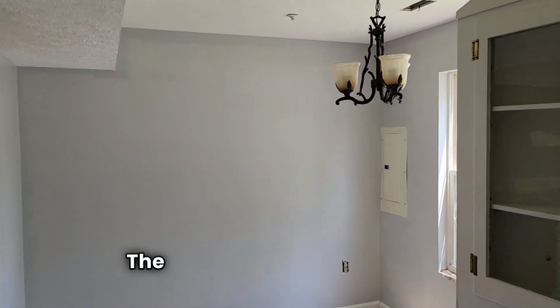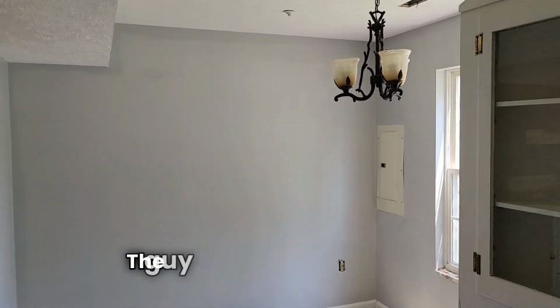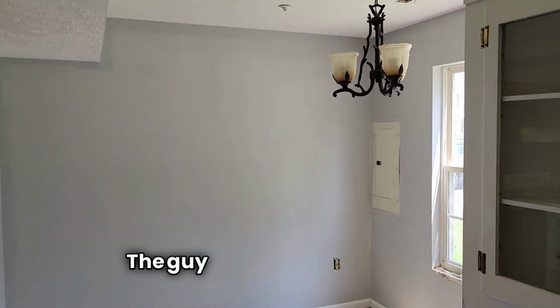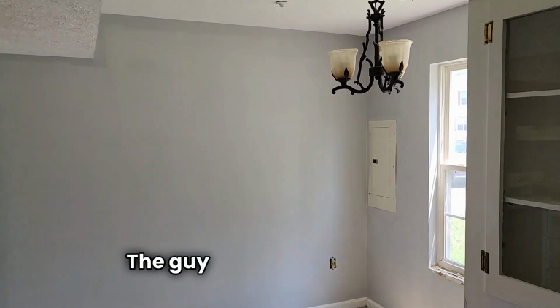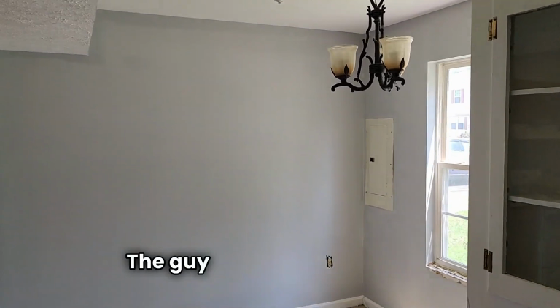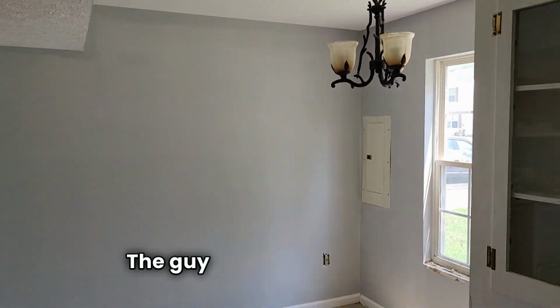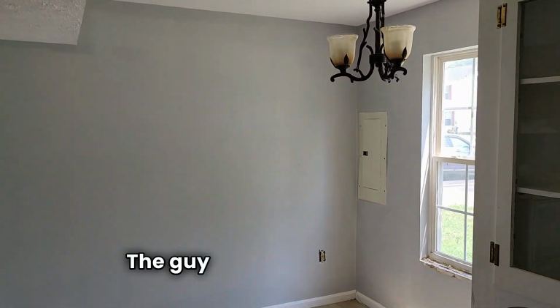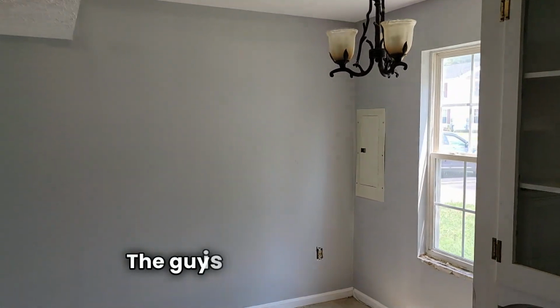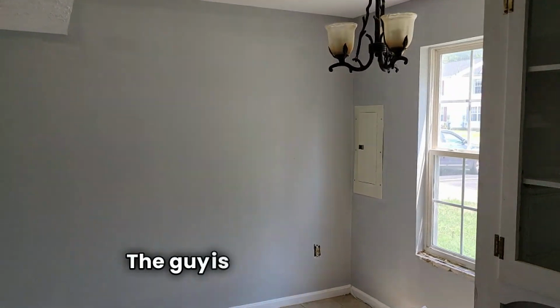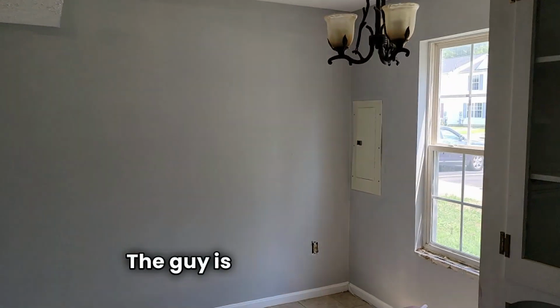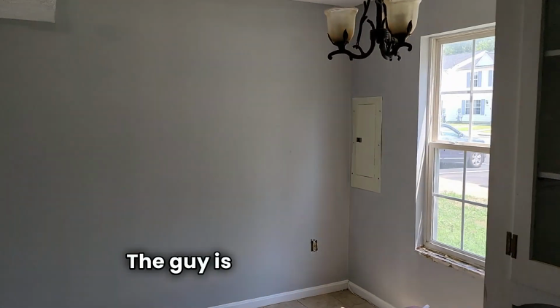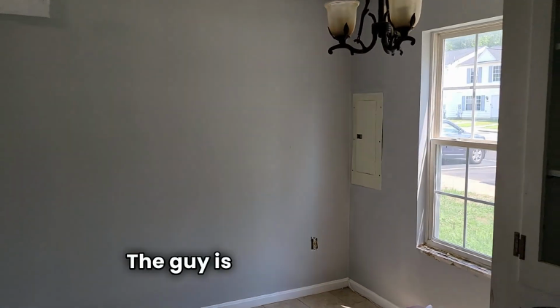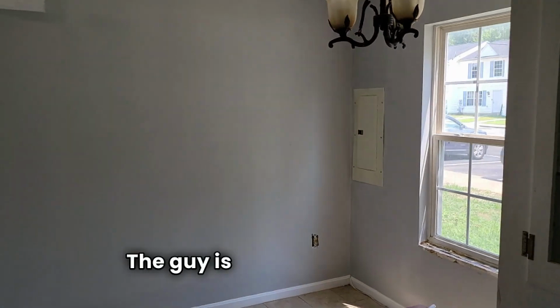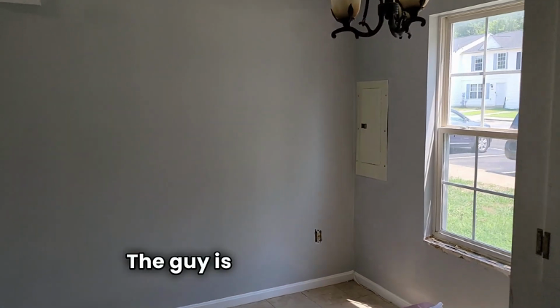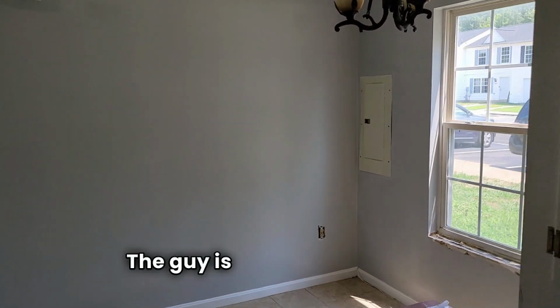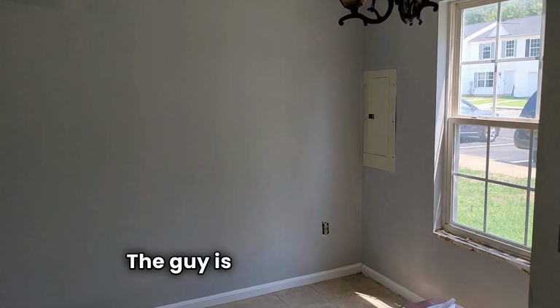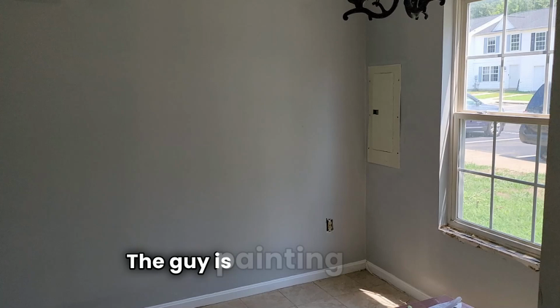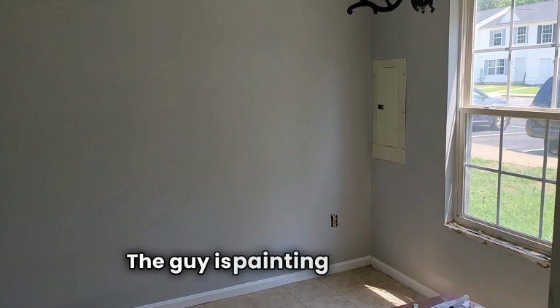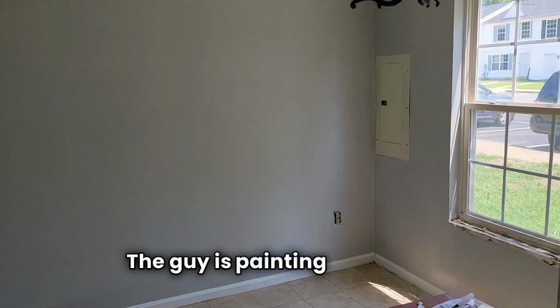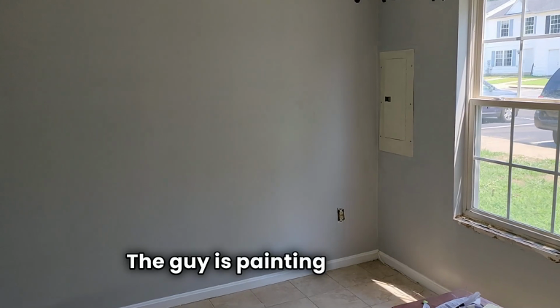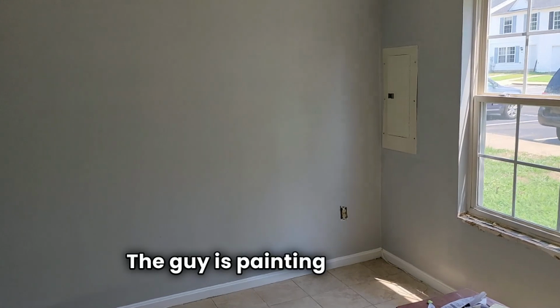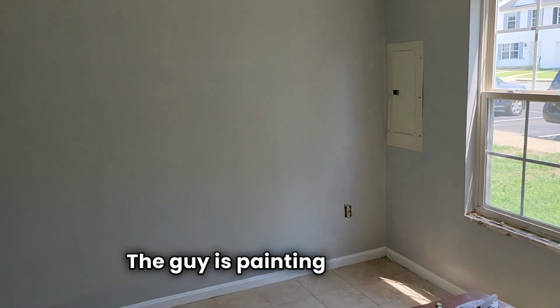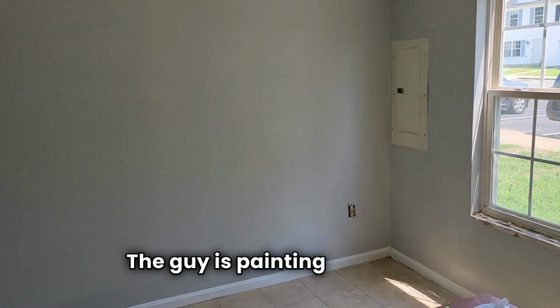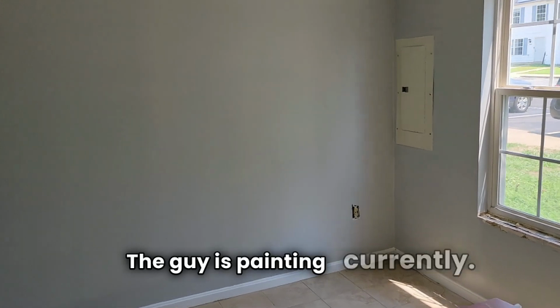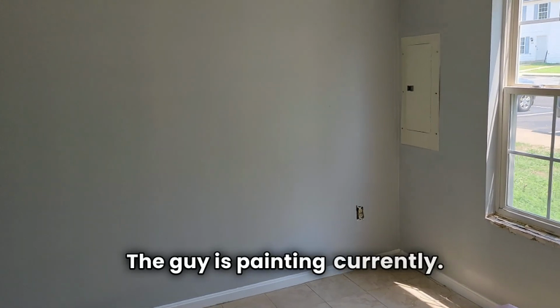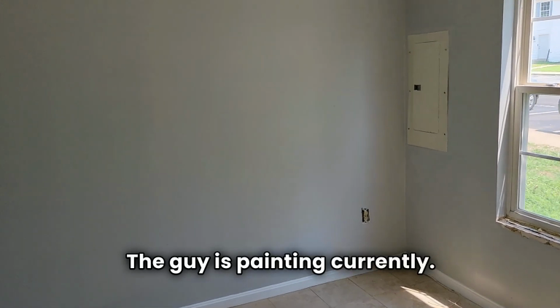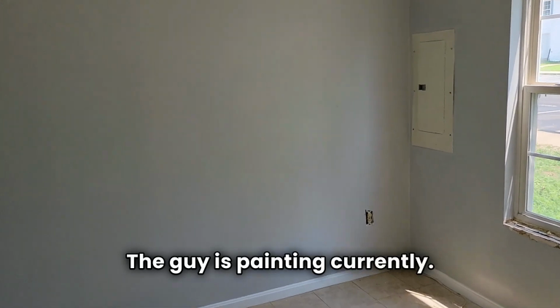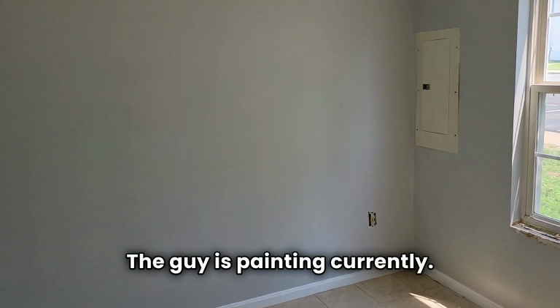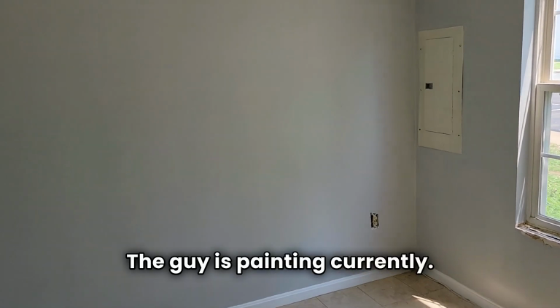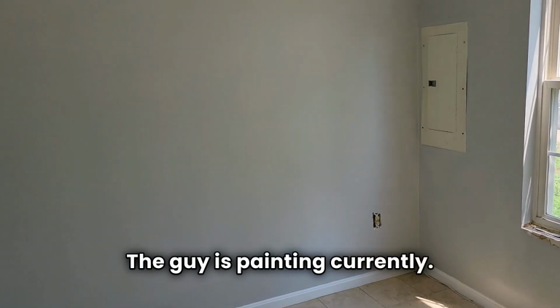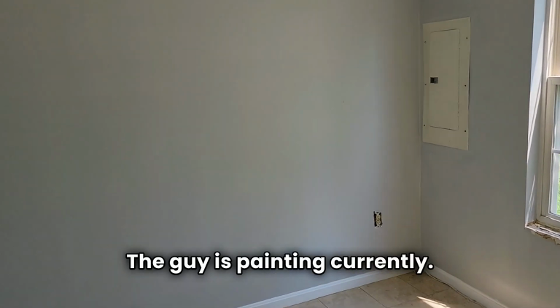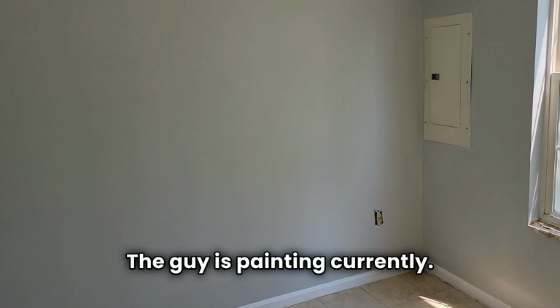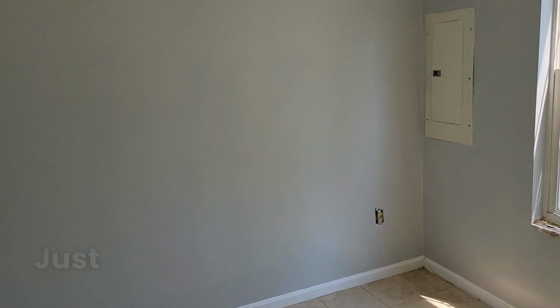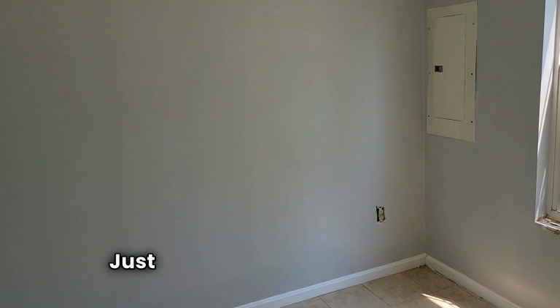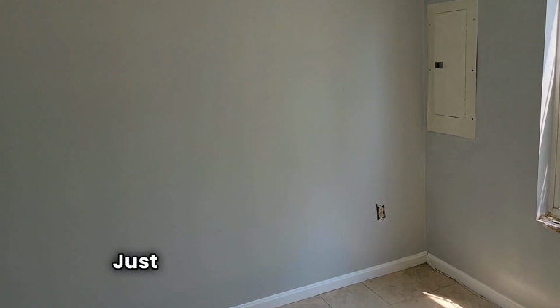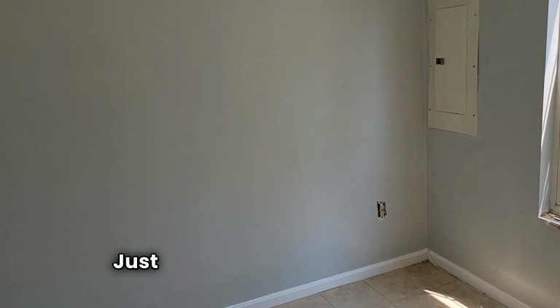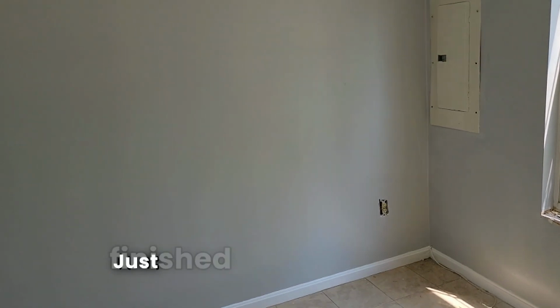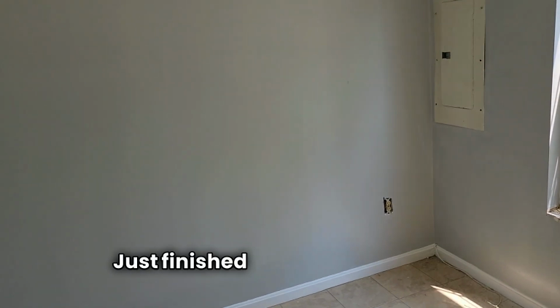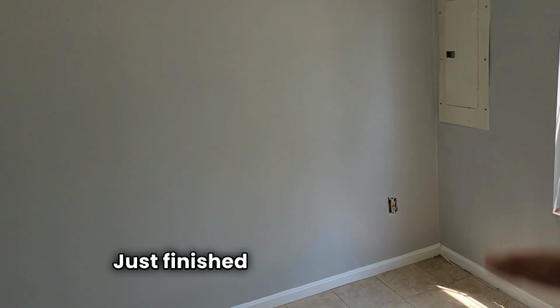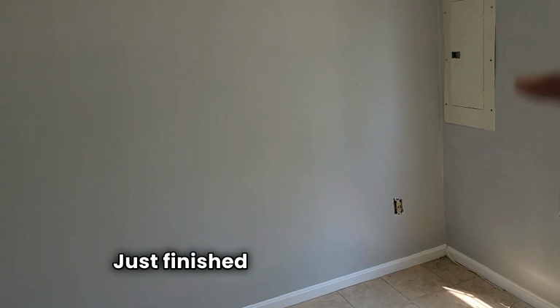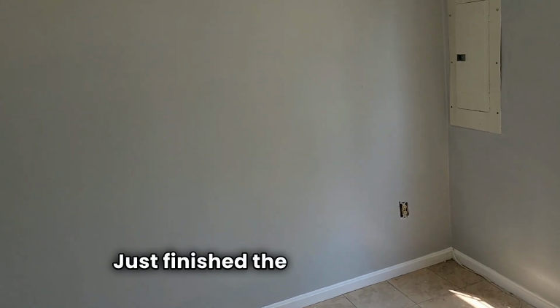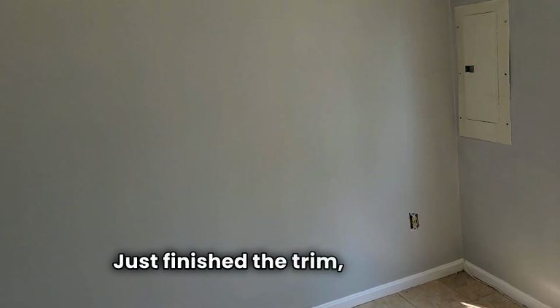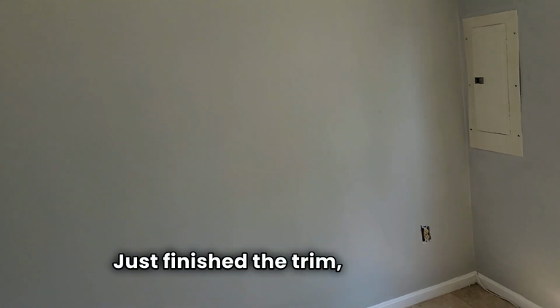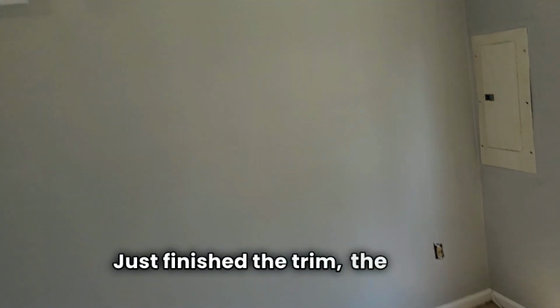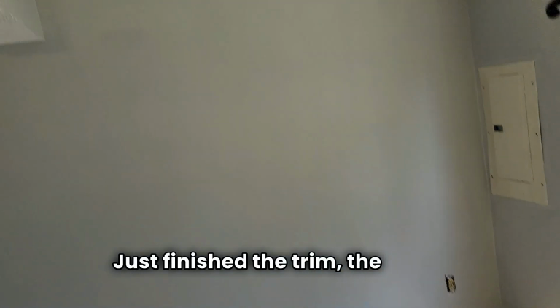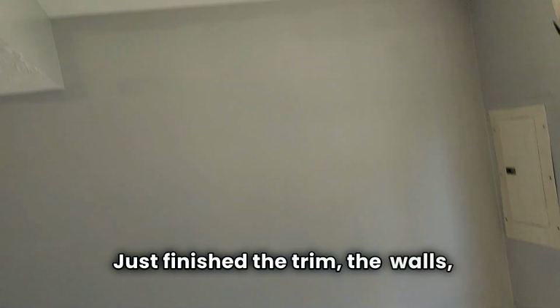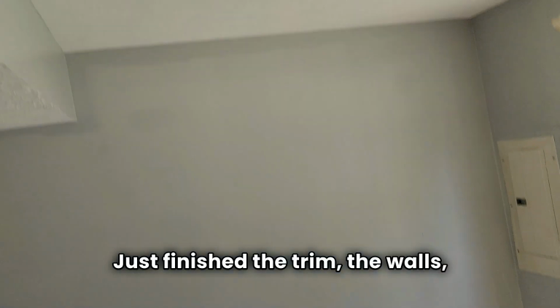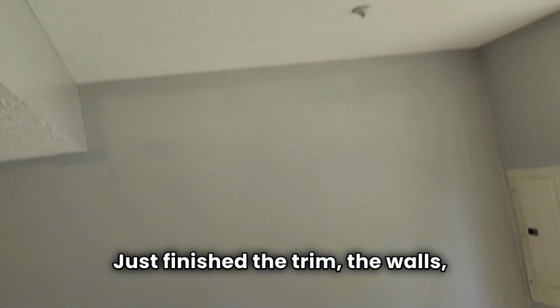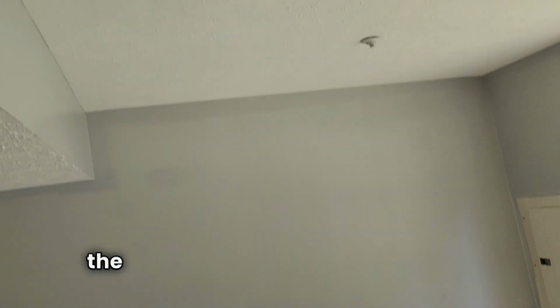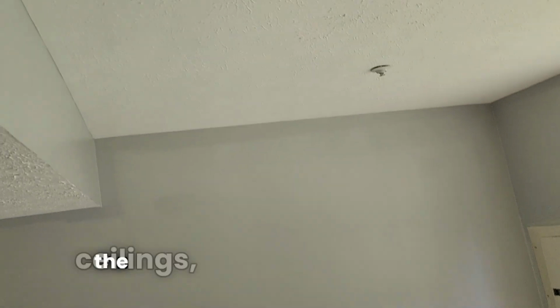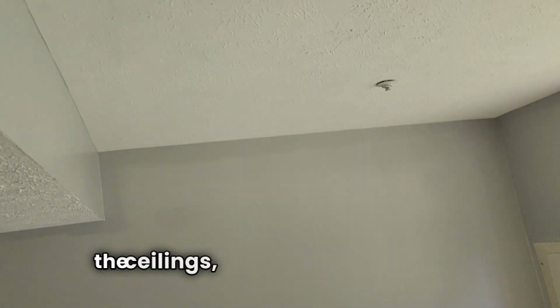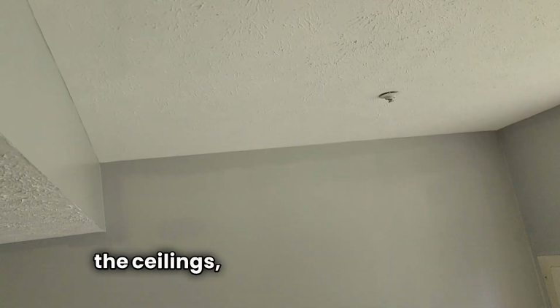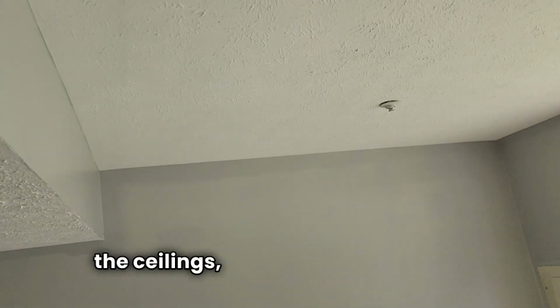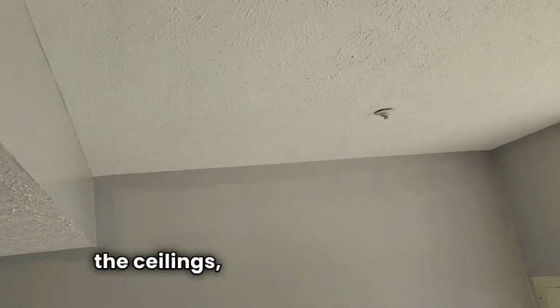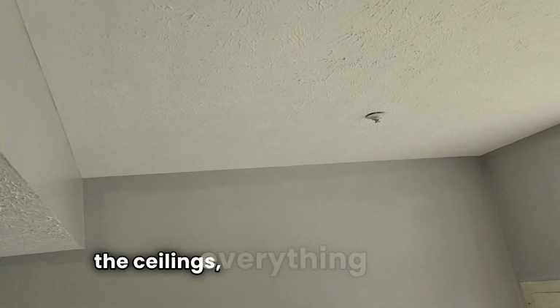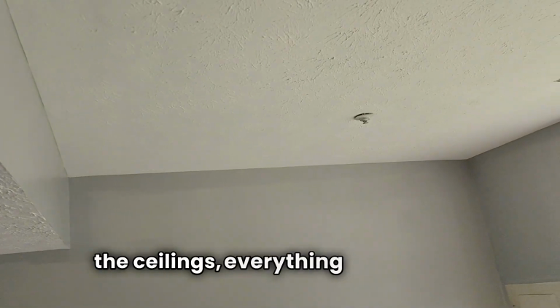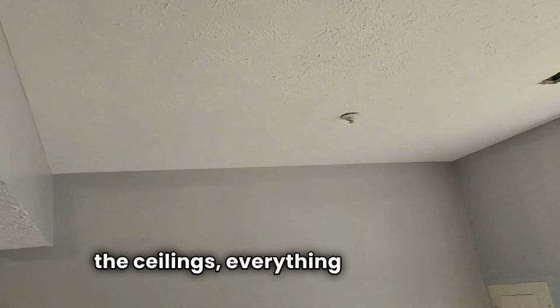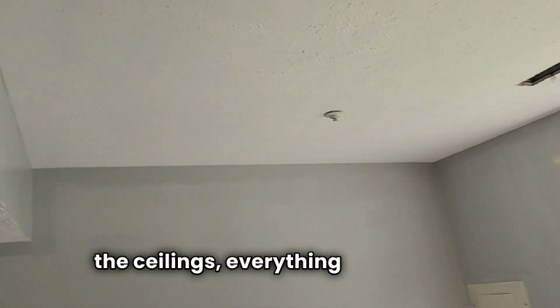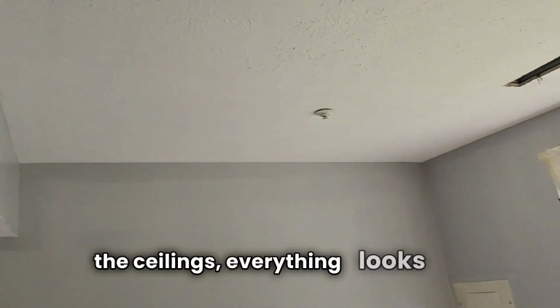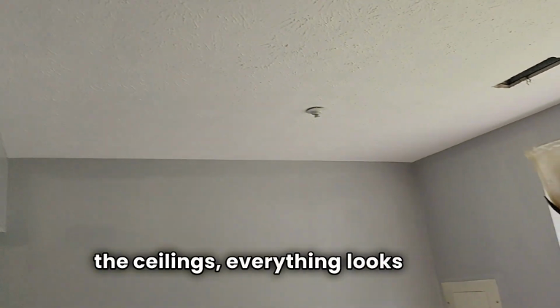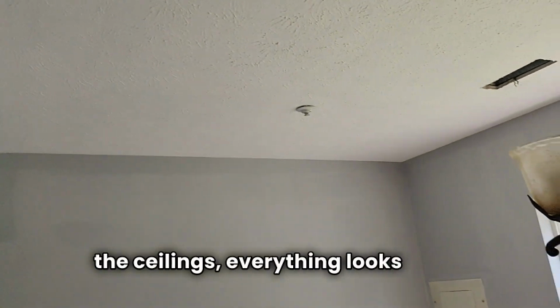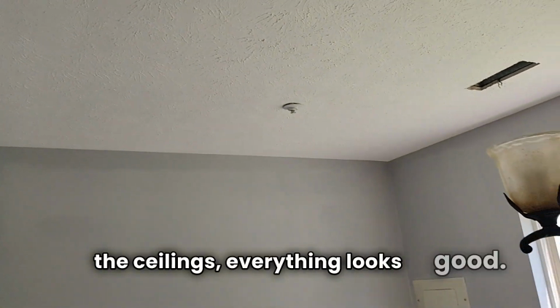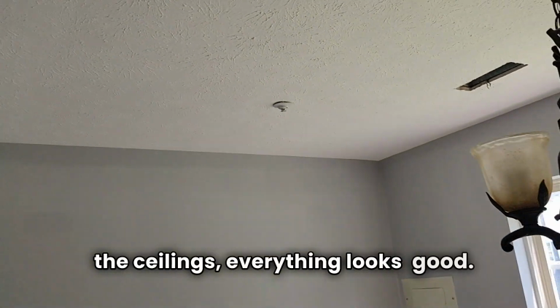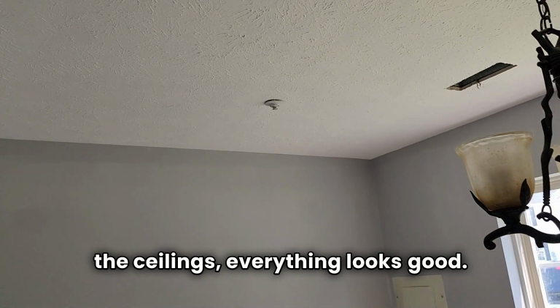The painter is currently working — just finished the trim, the walls, the ceilings. Everything looks good.